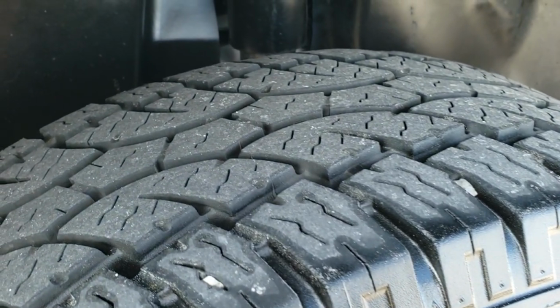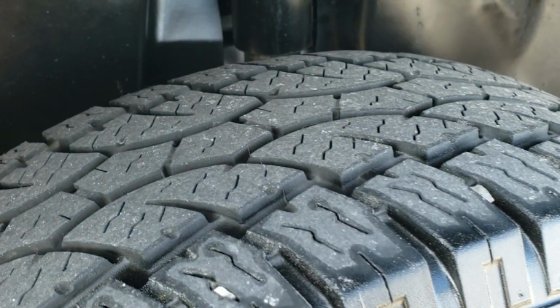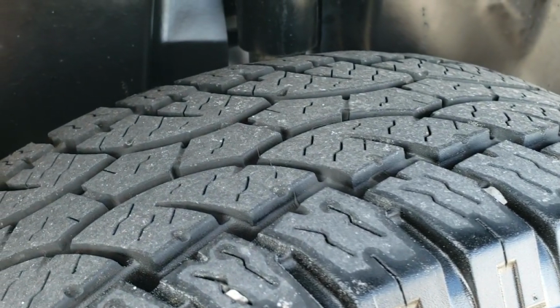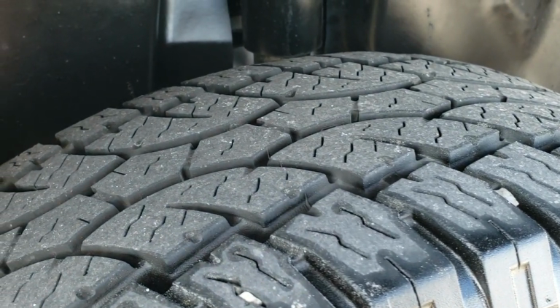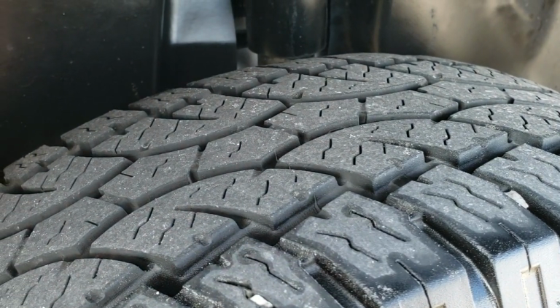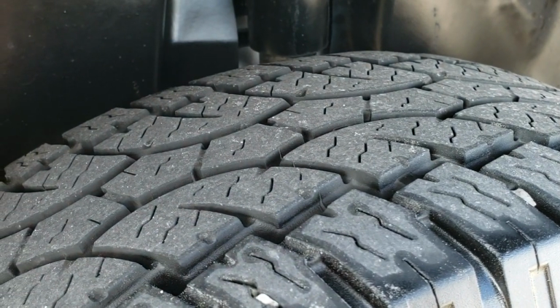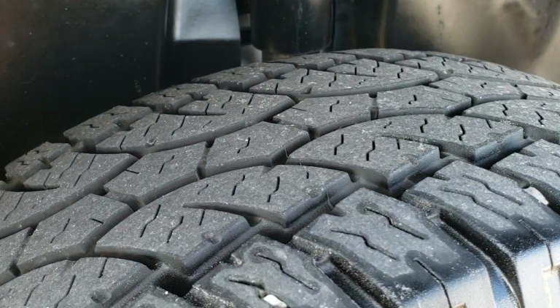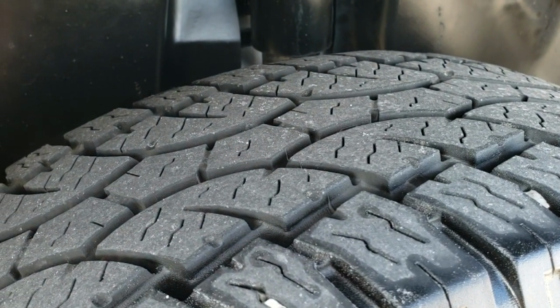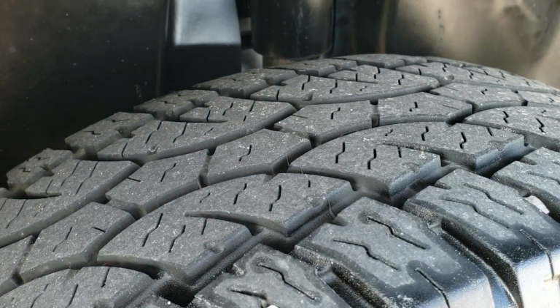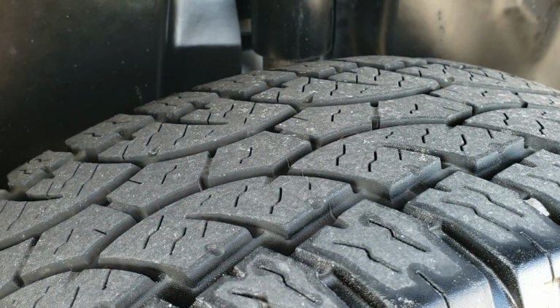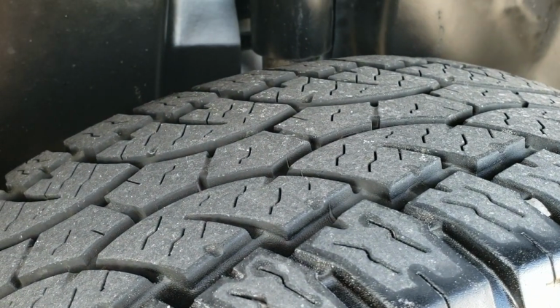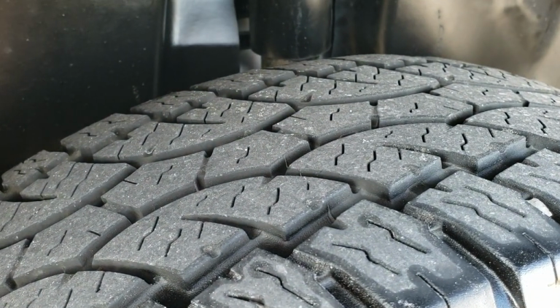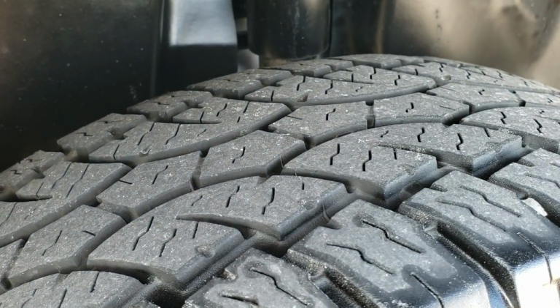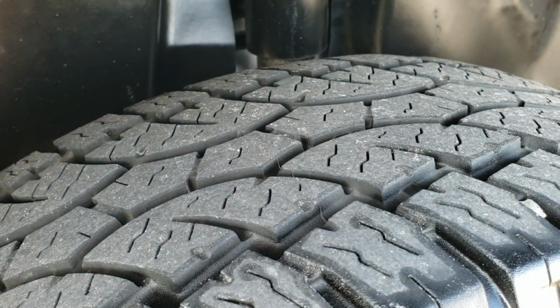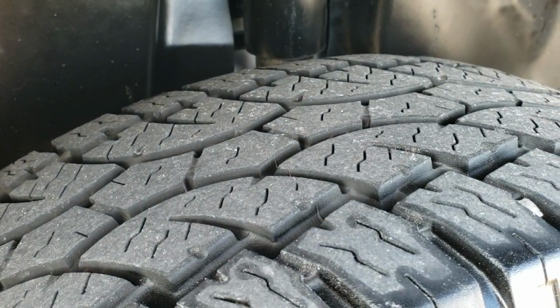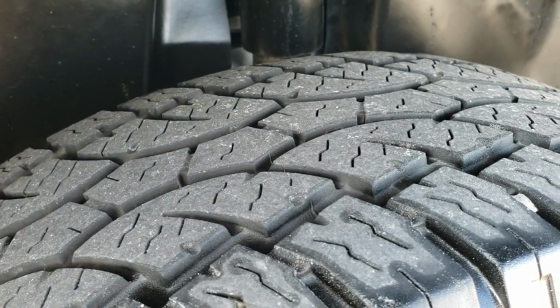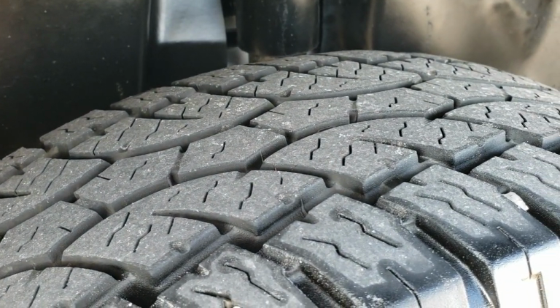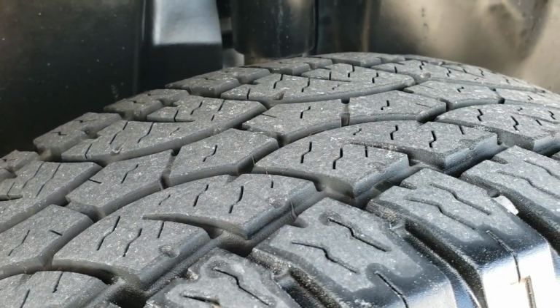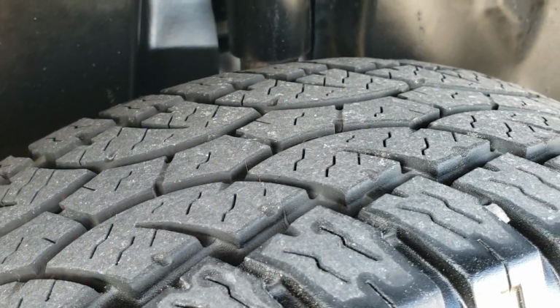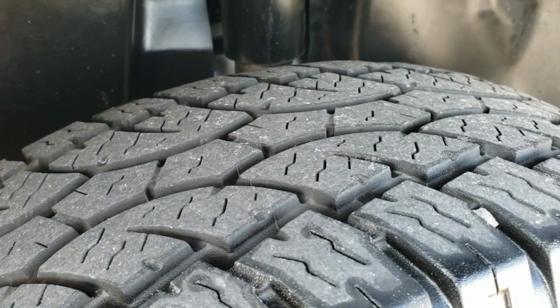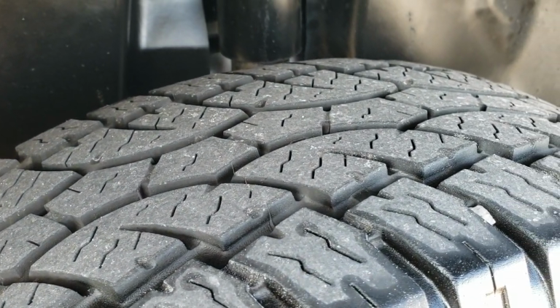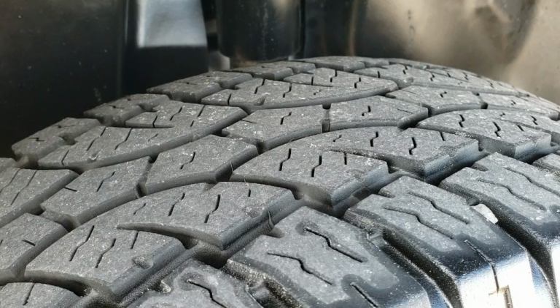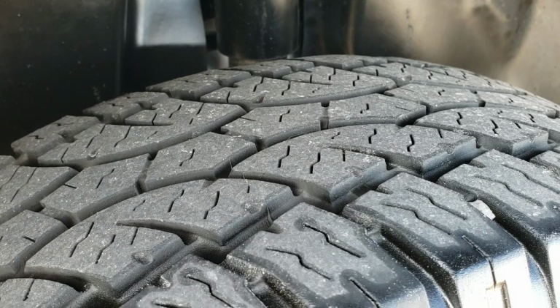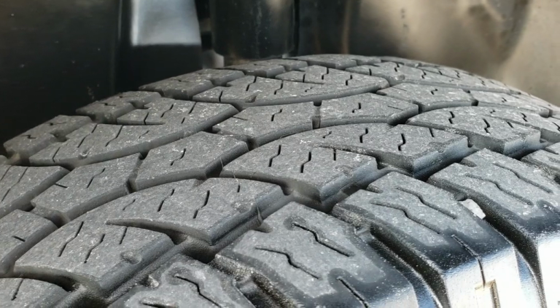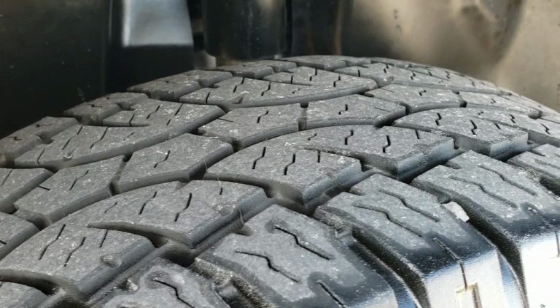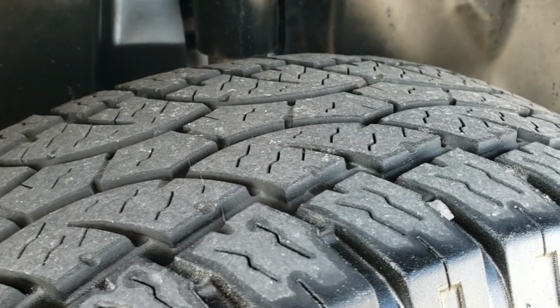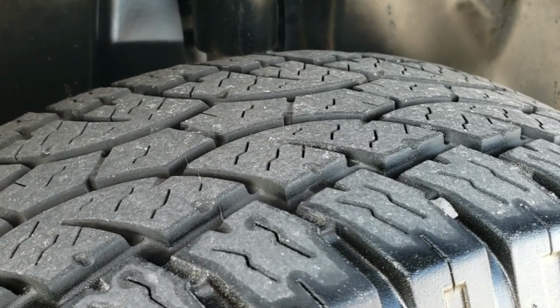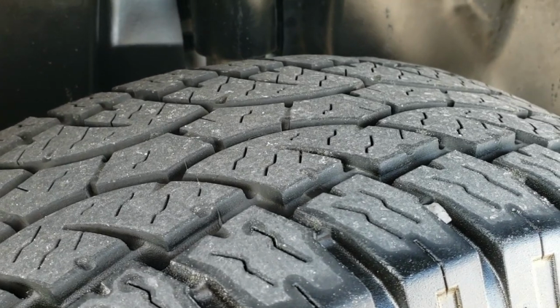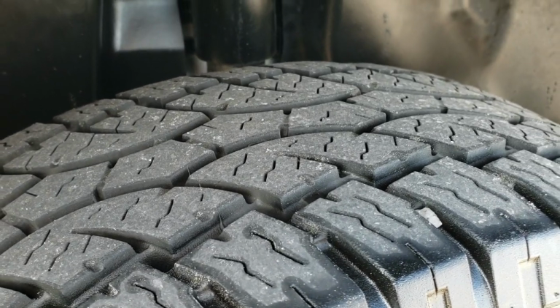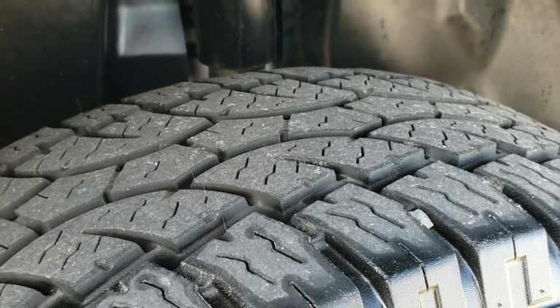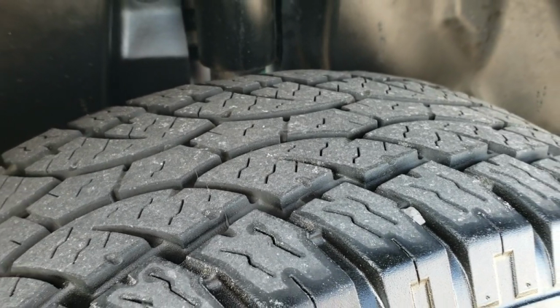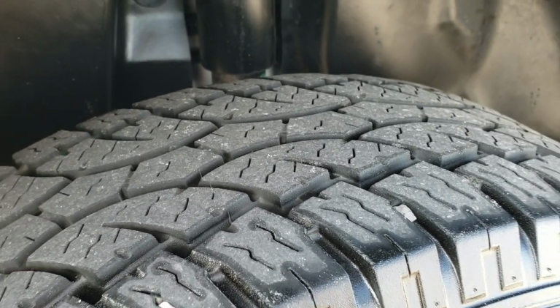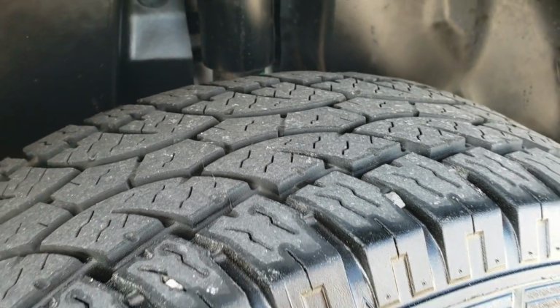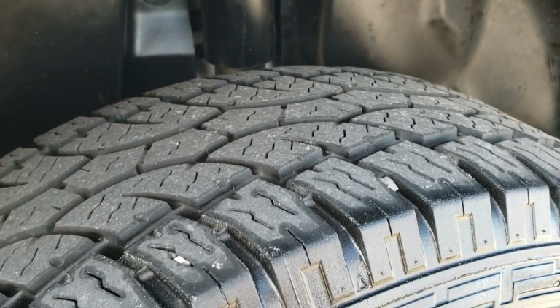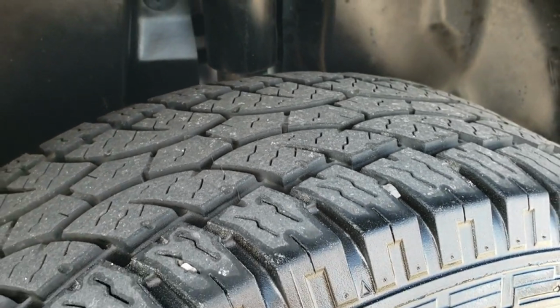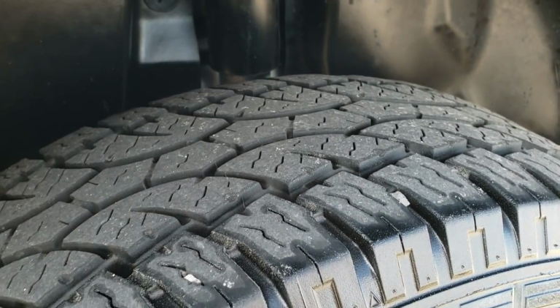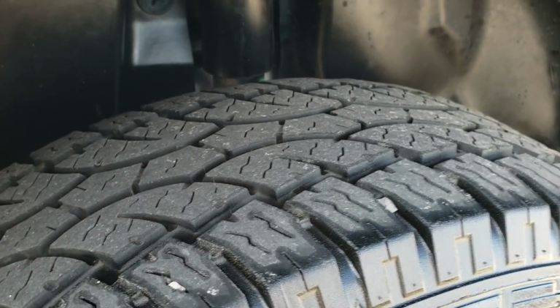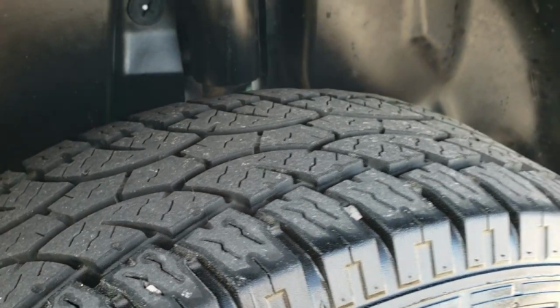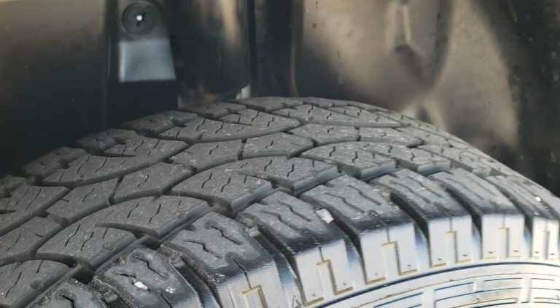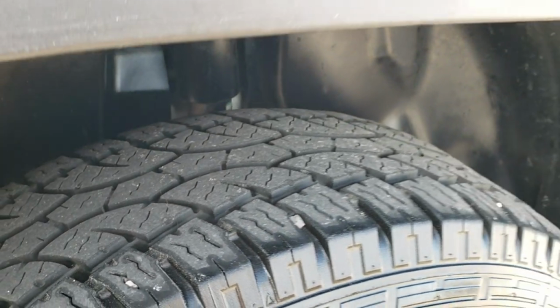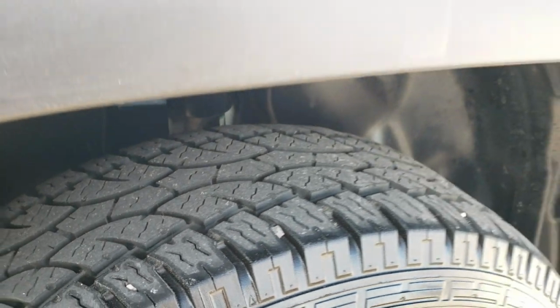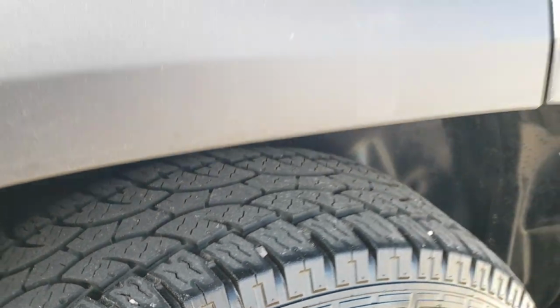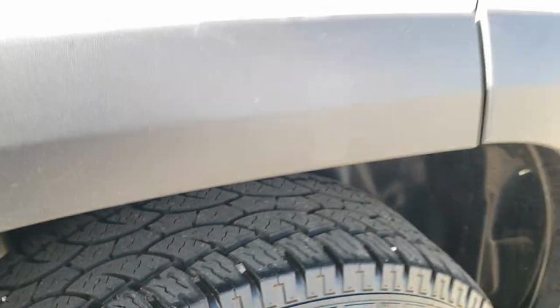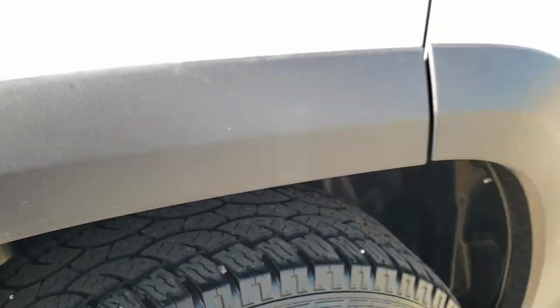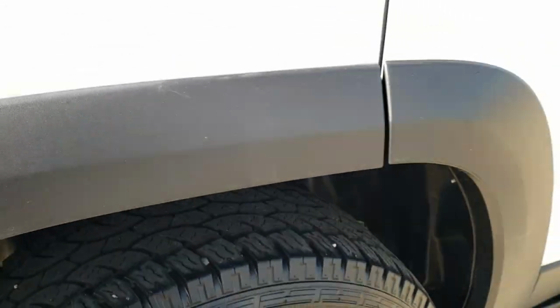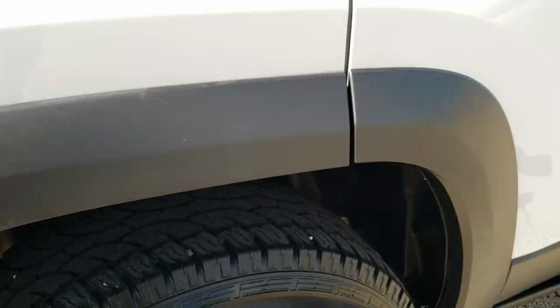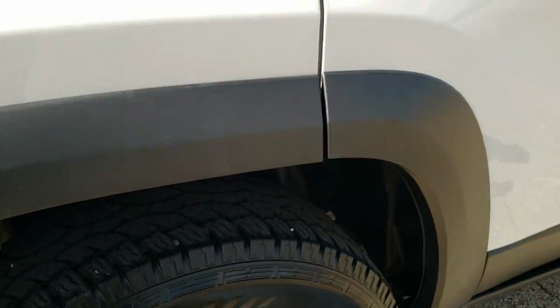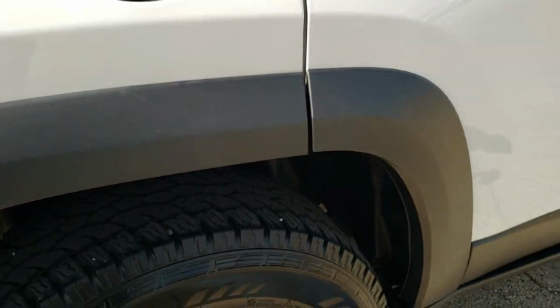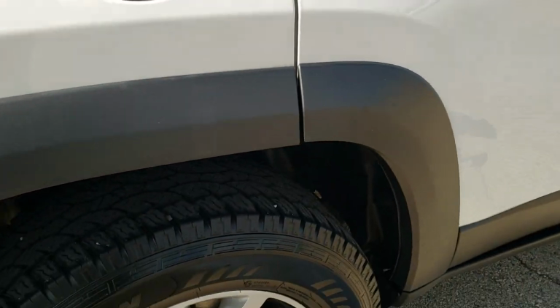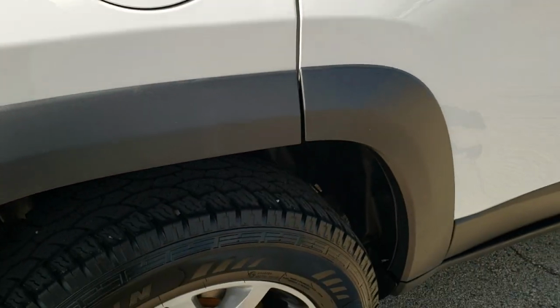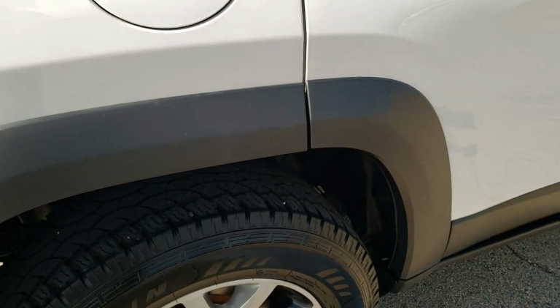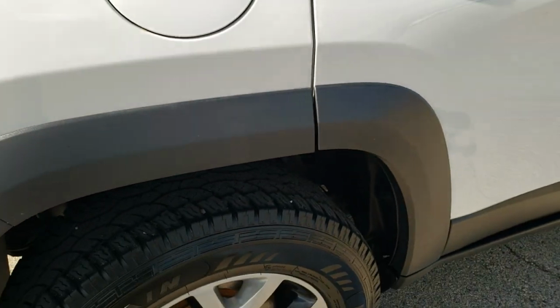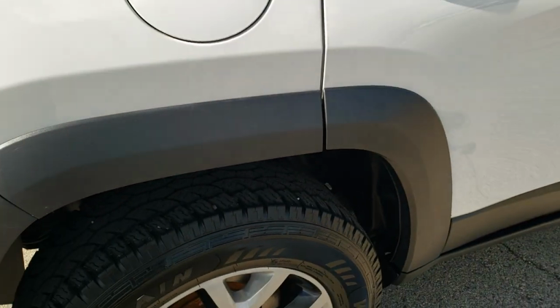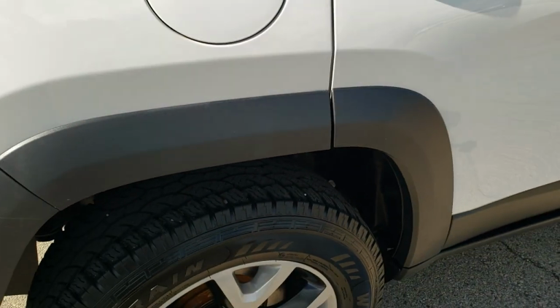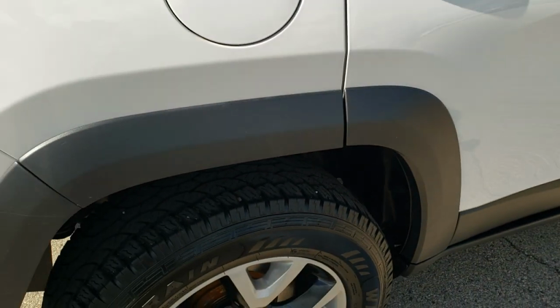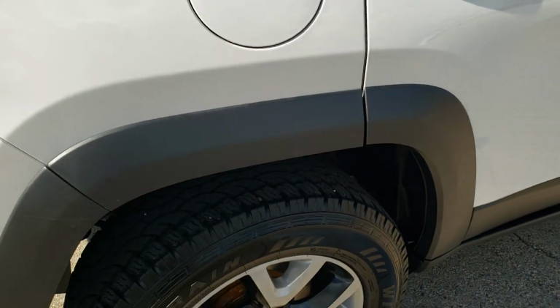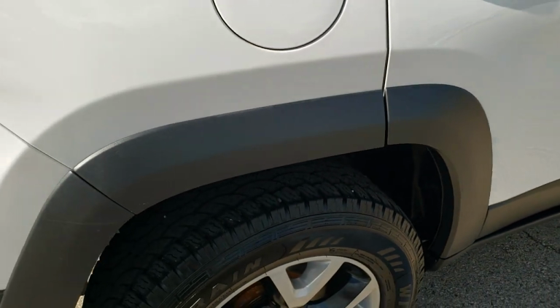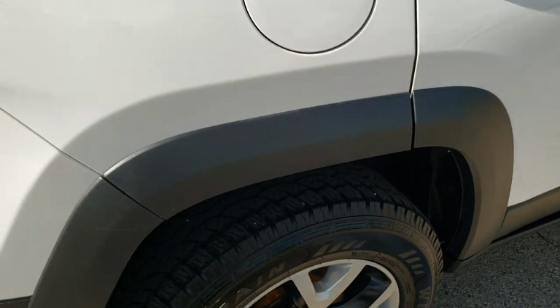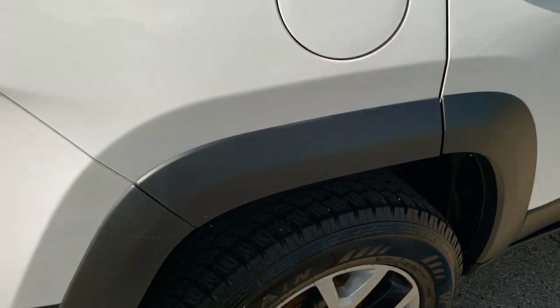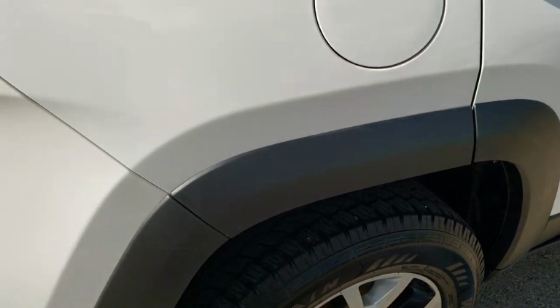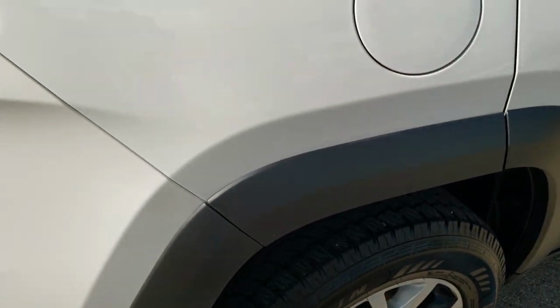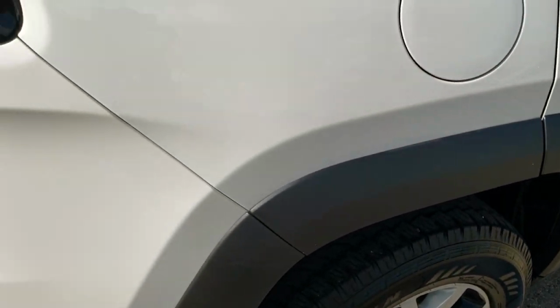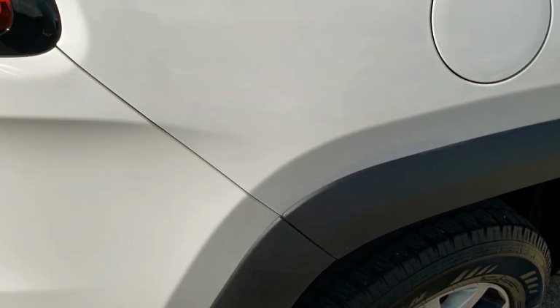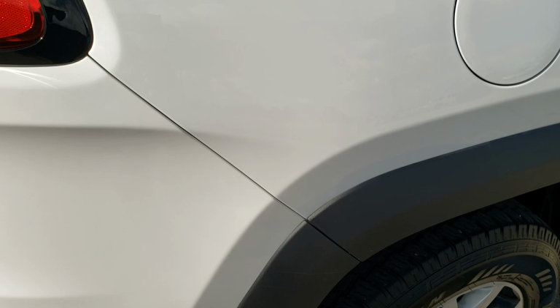Back tires have about 80-90% of the tread left on them. Four-wheel disc brakes on the Cherokees.